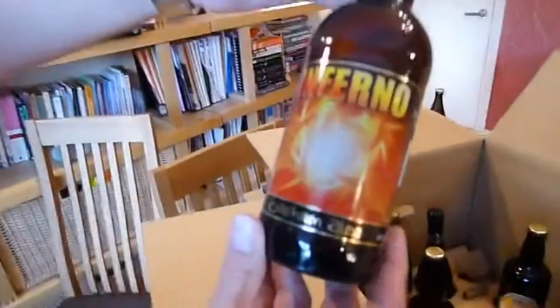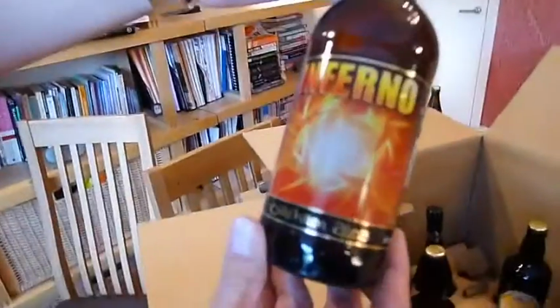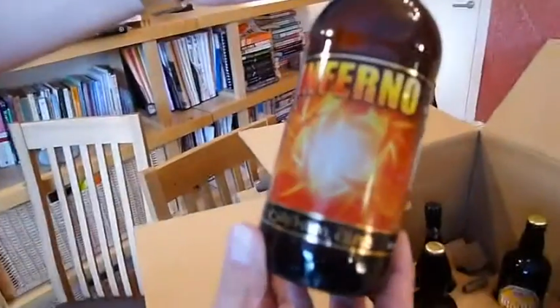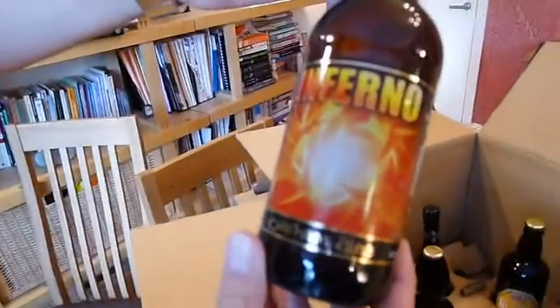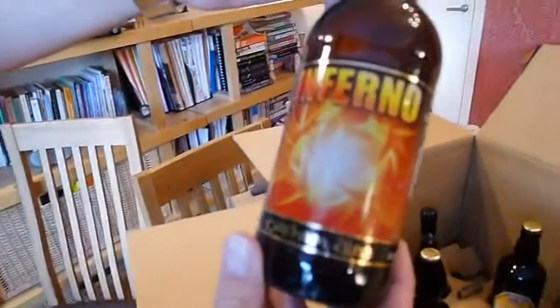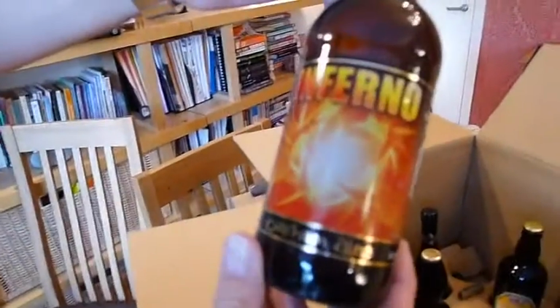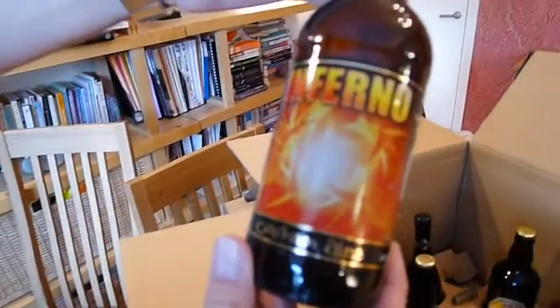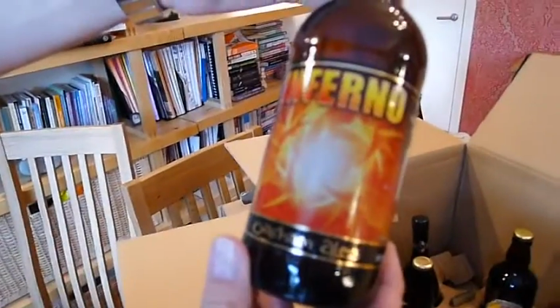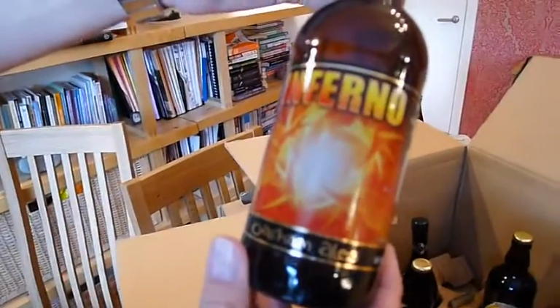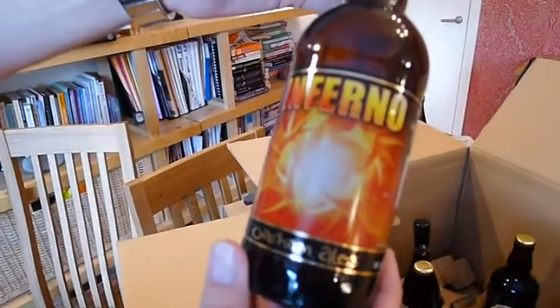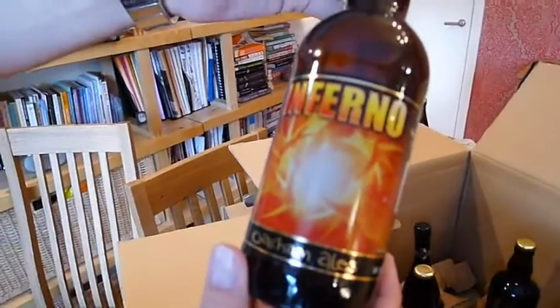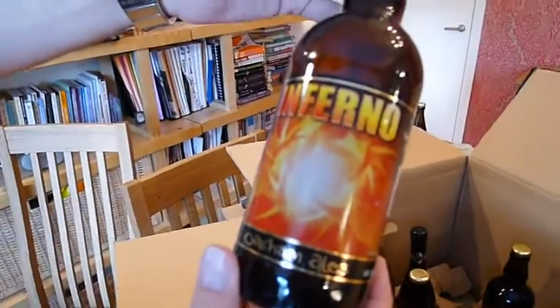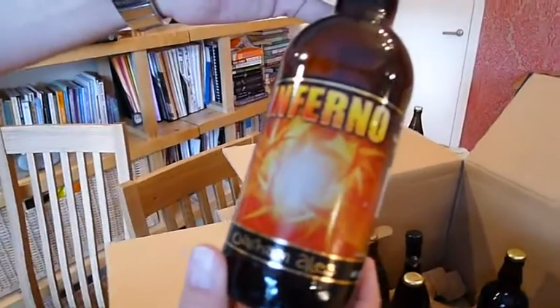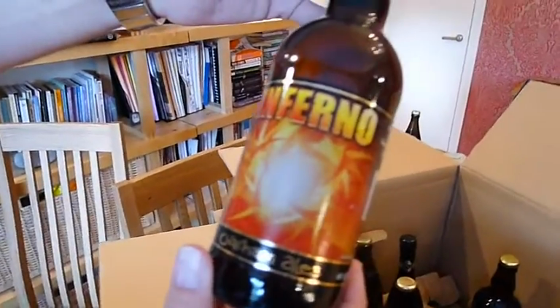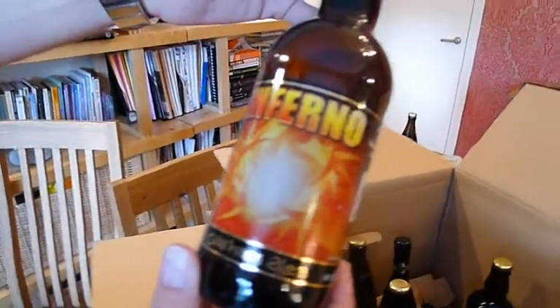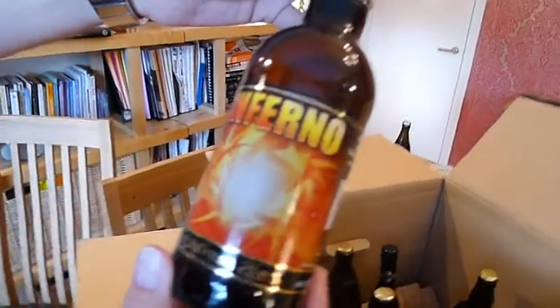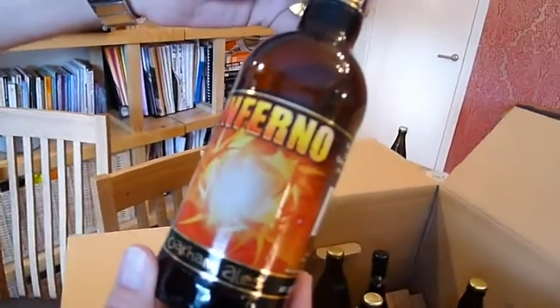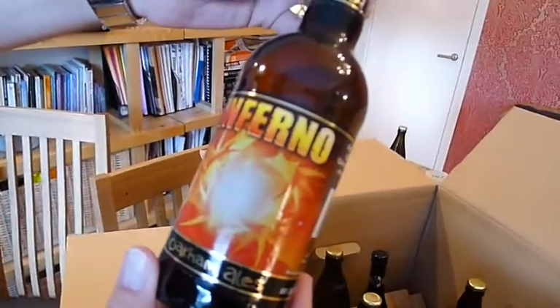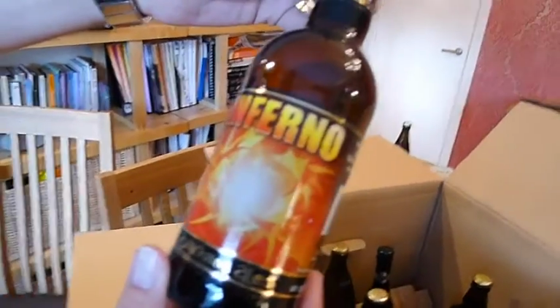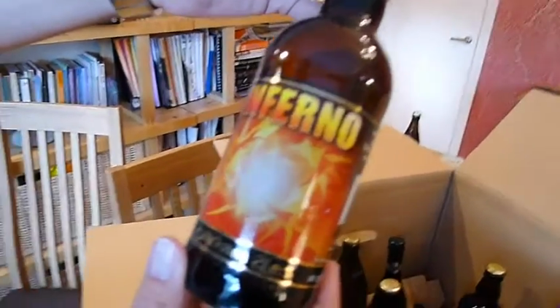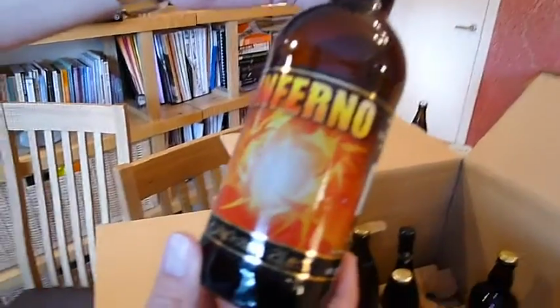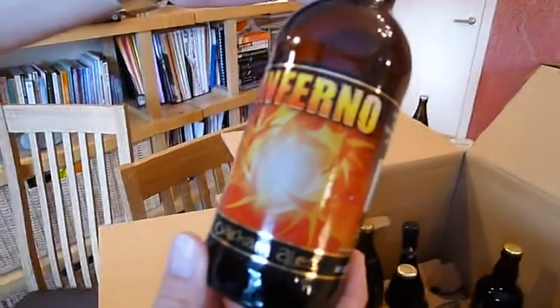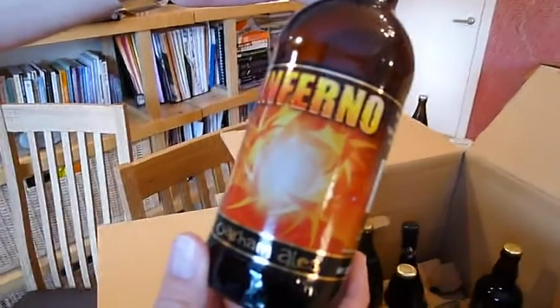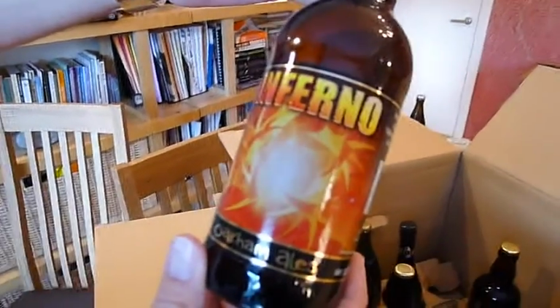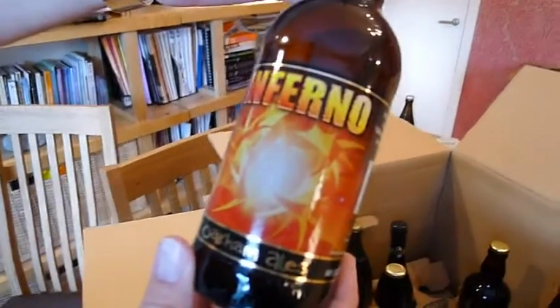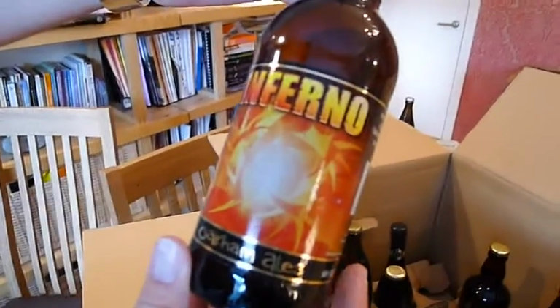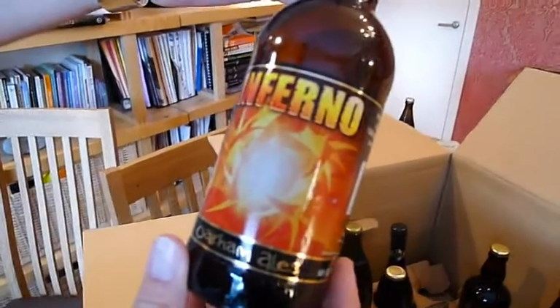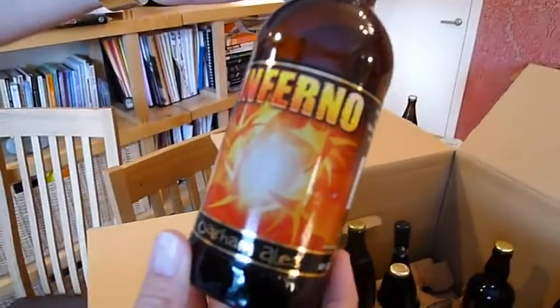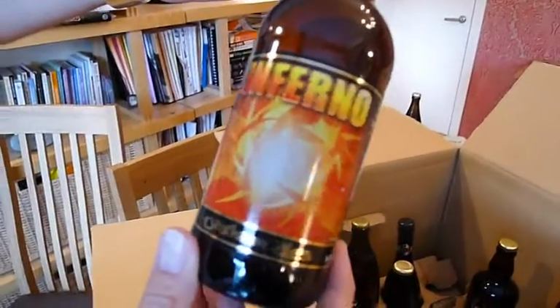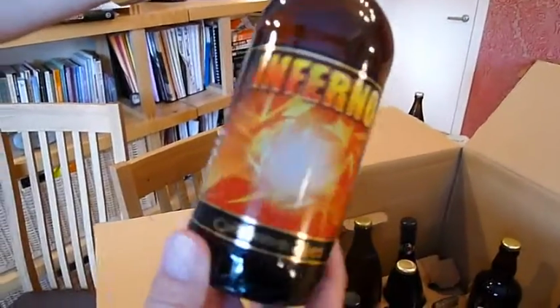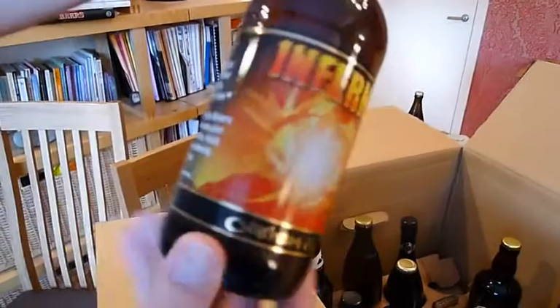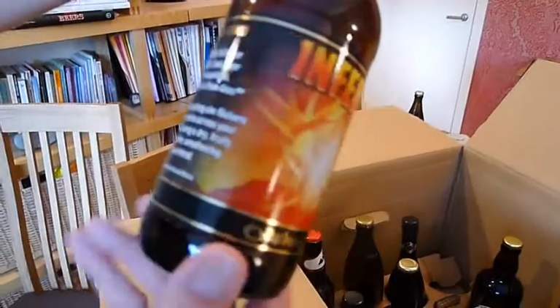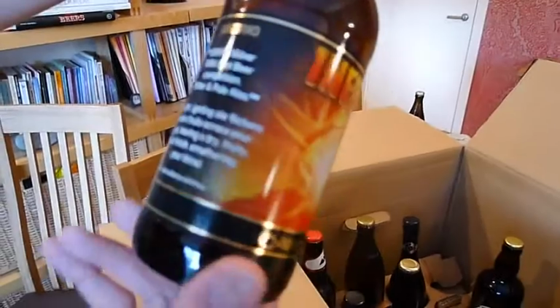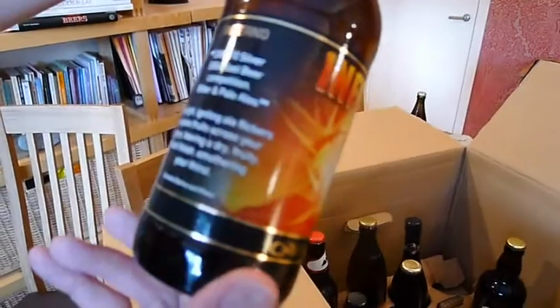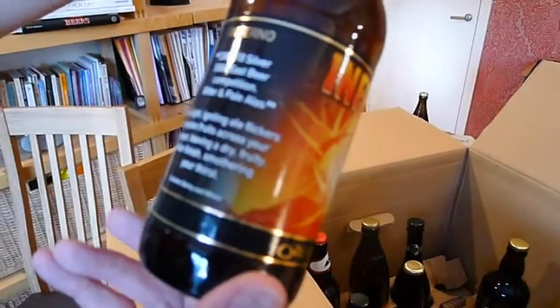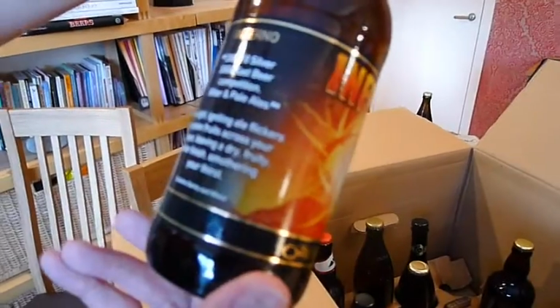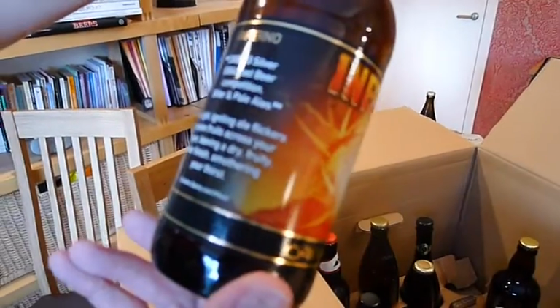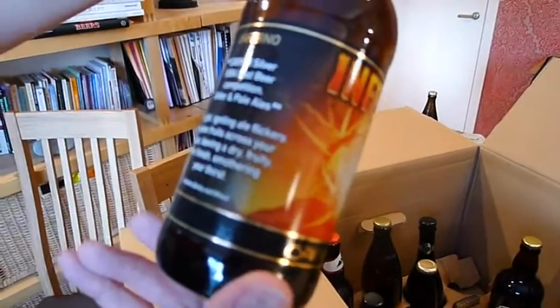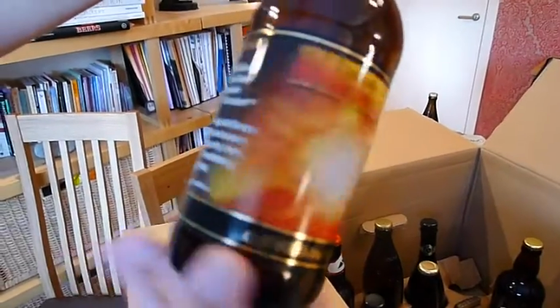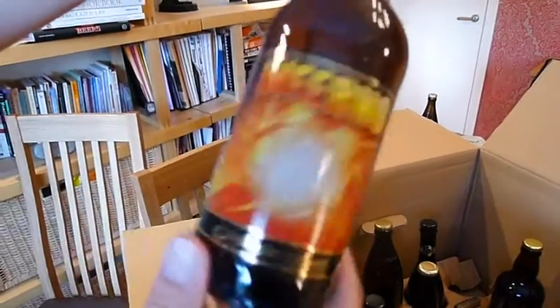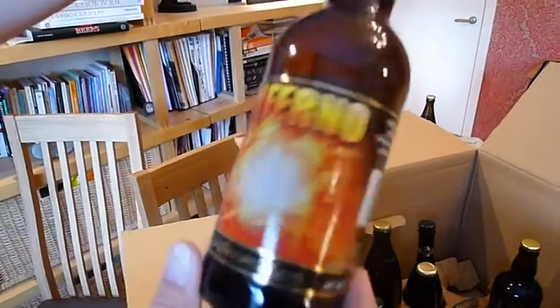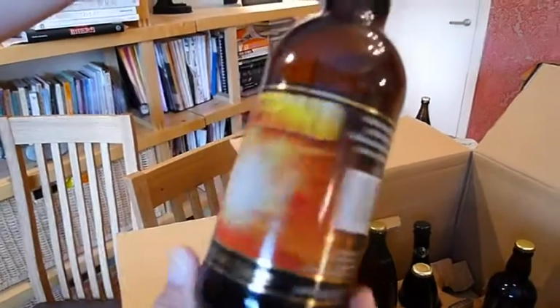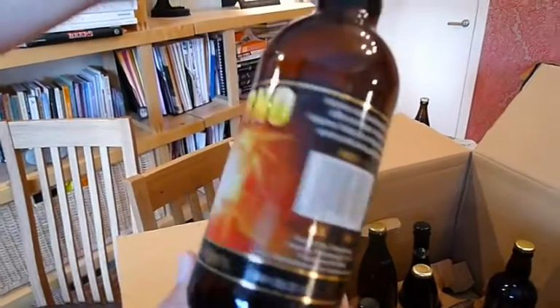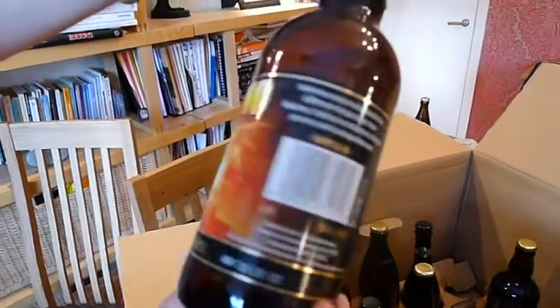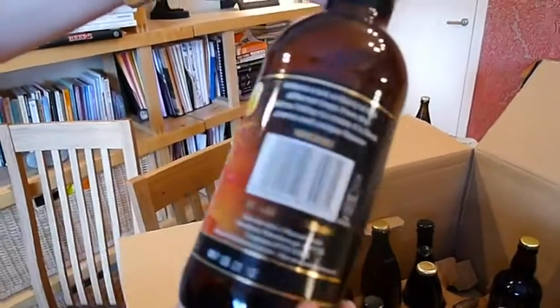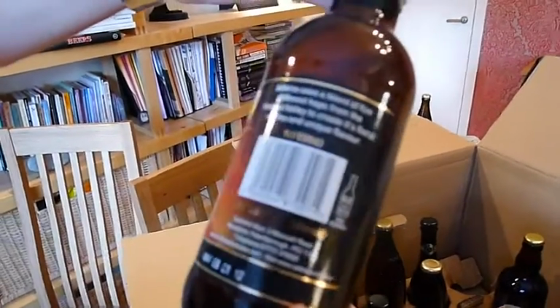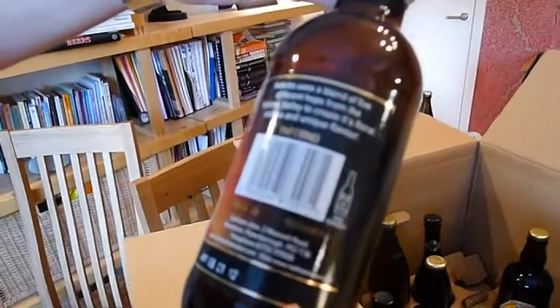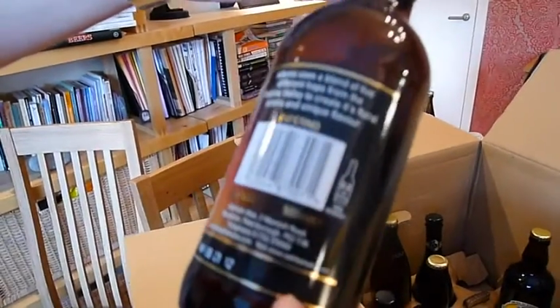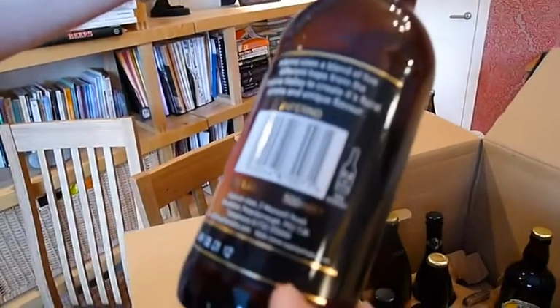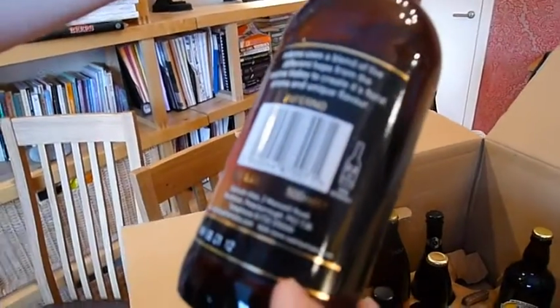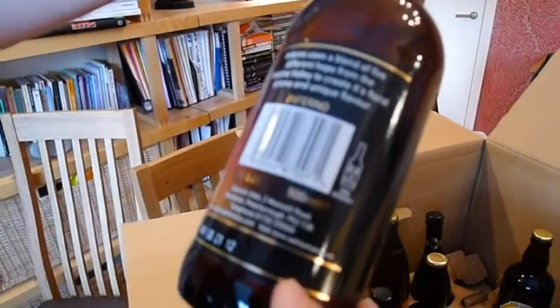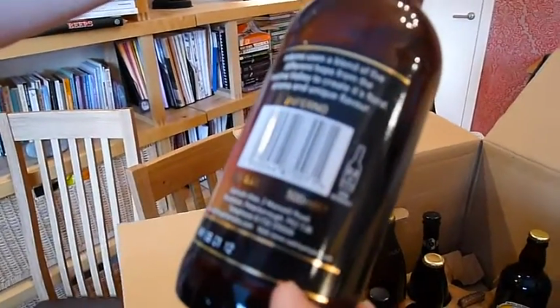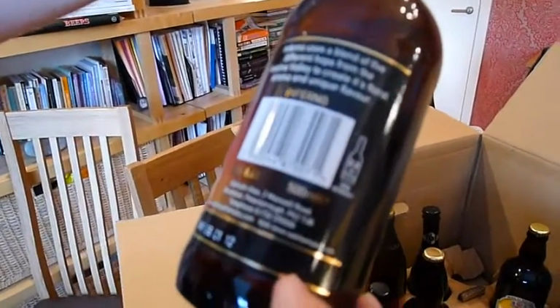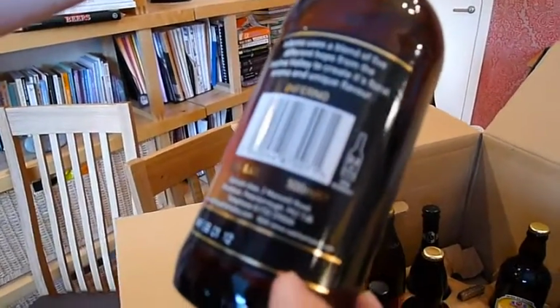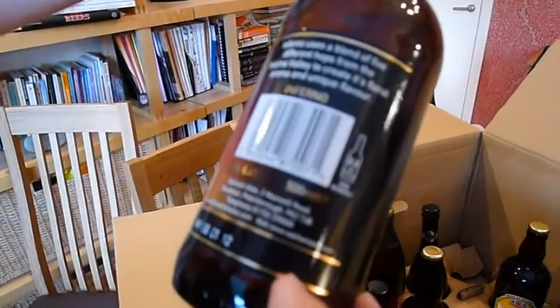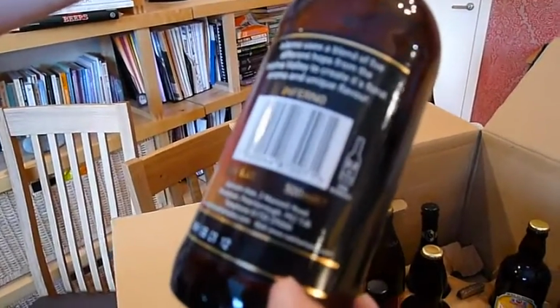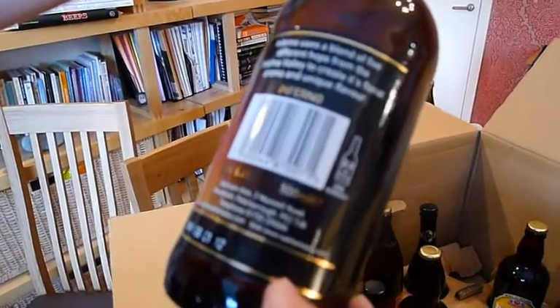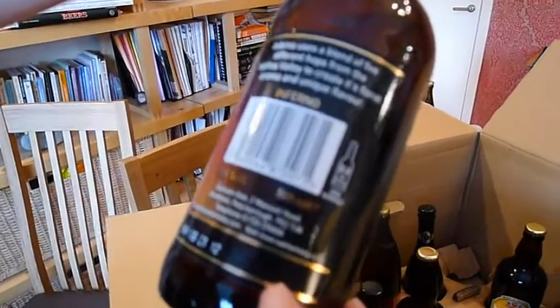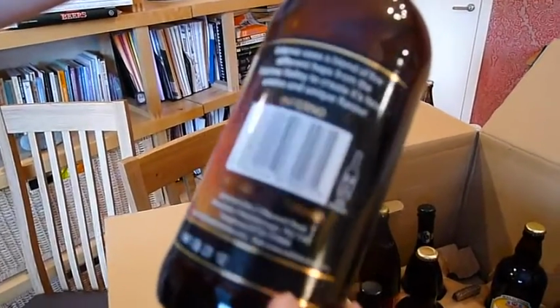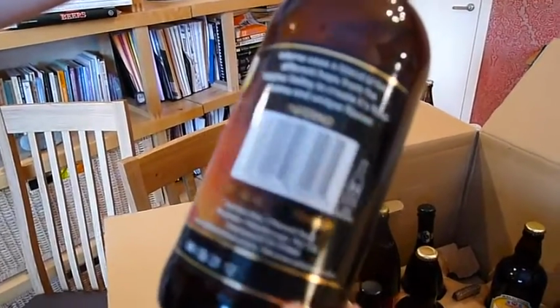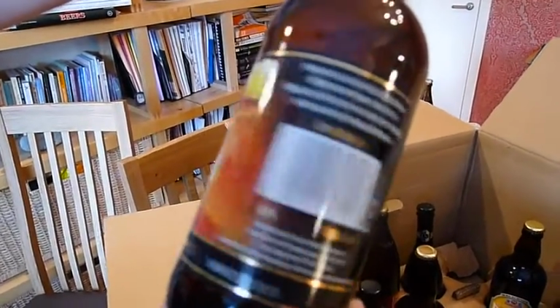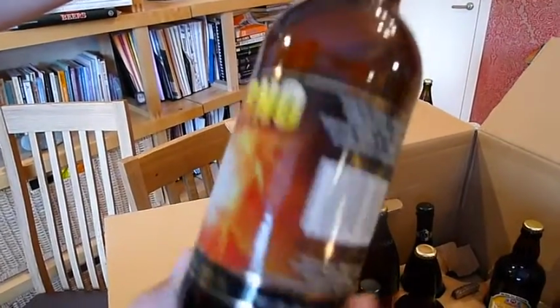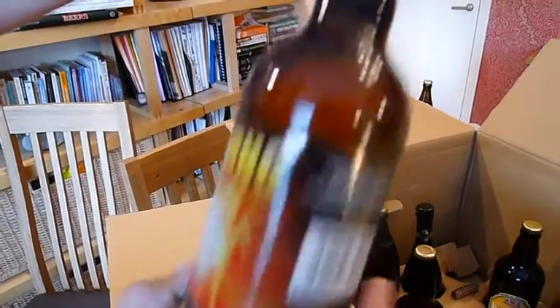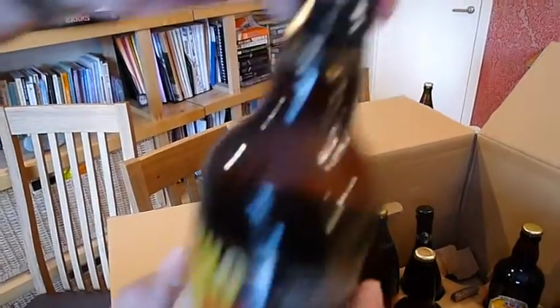Okamales Inferno. Looks good. Yeah. We like the Okamales stuff, so that's good. 4.4%.